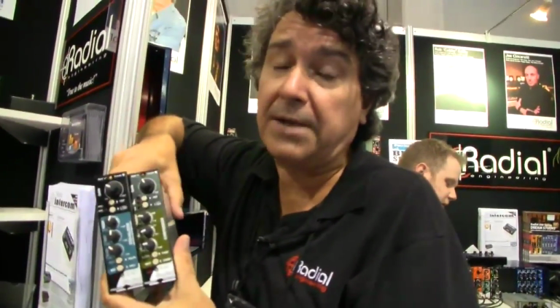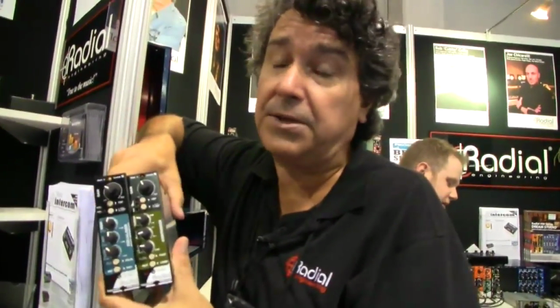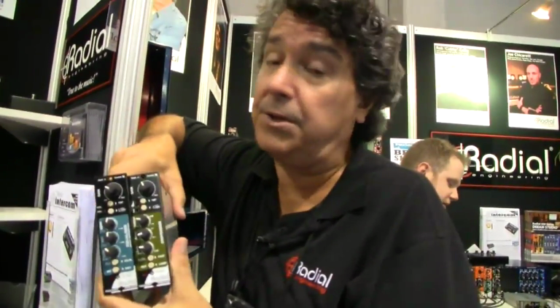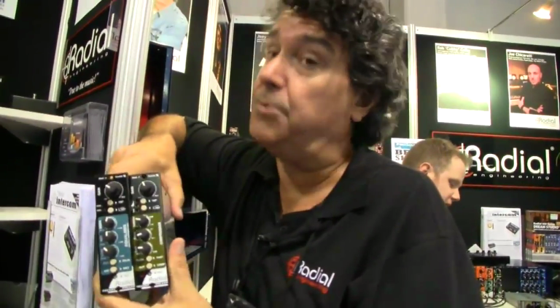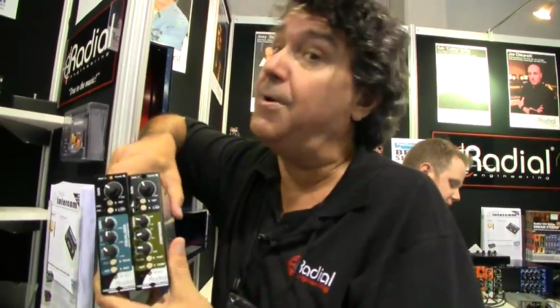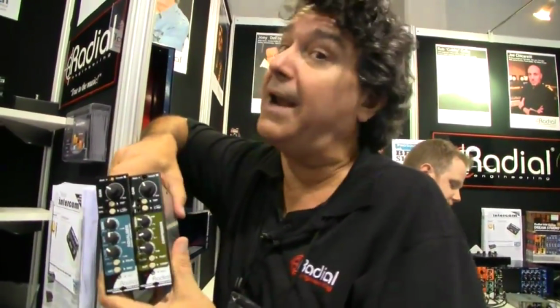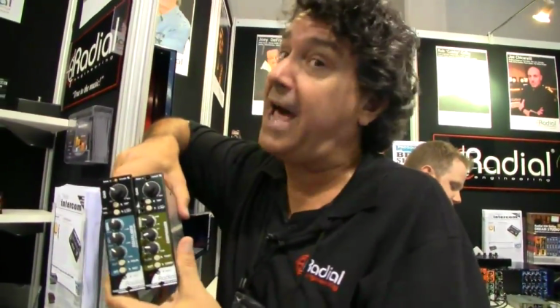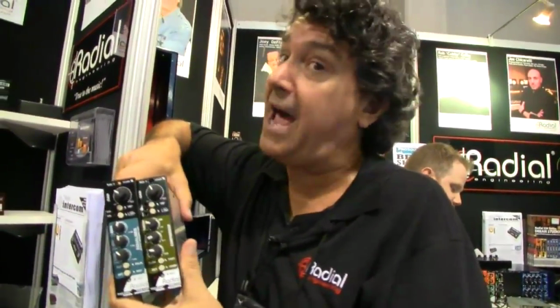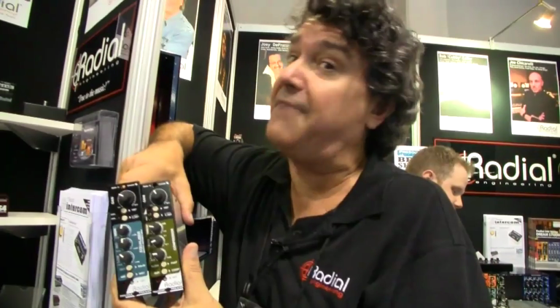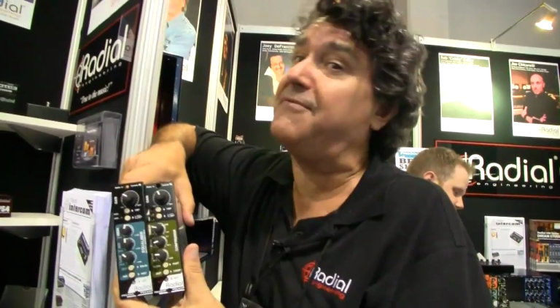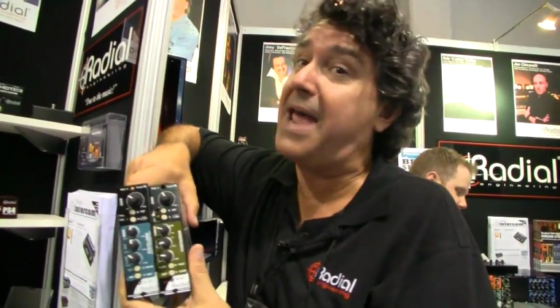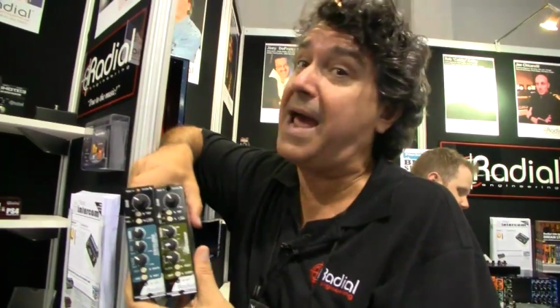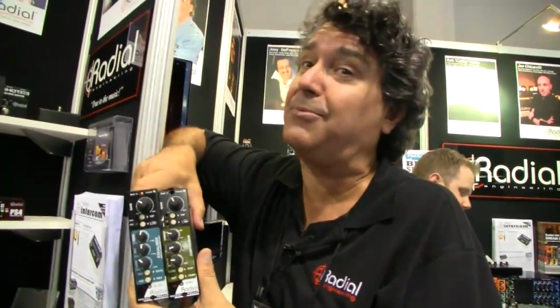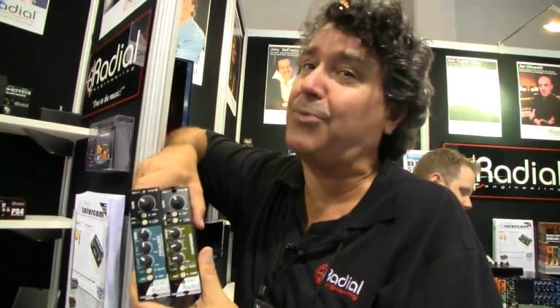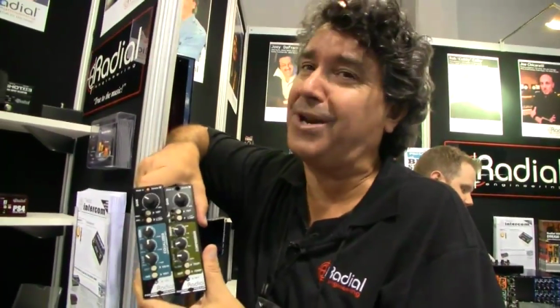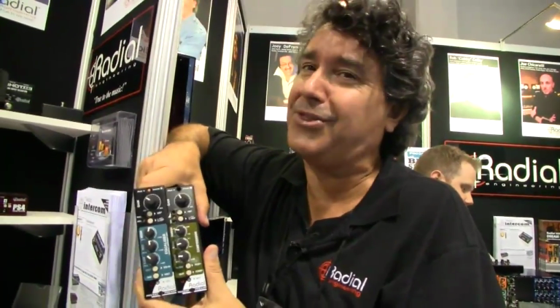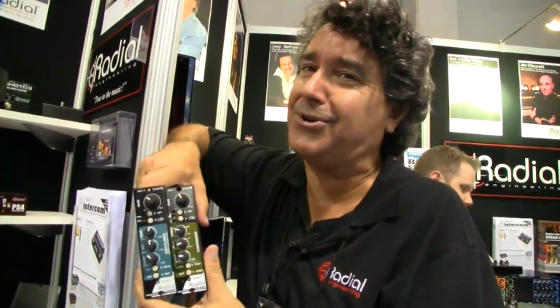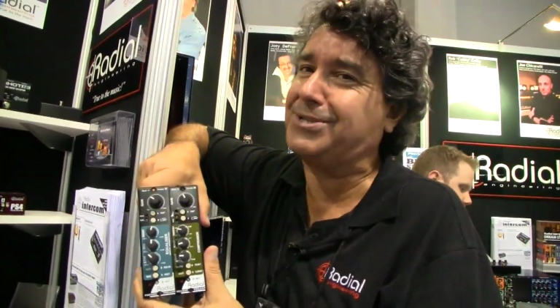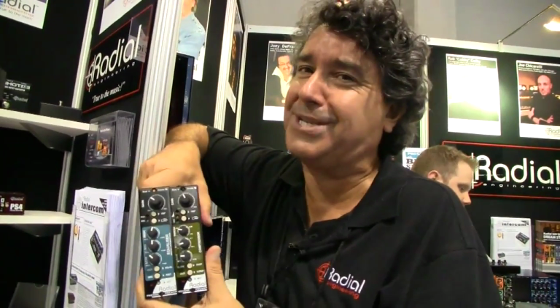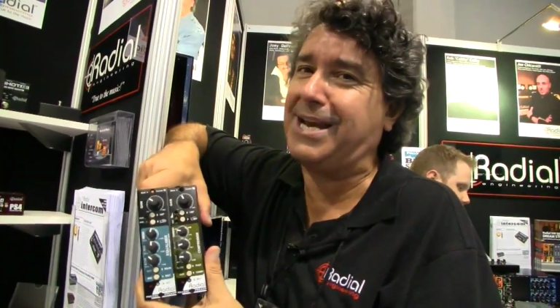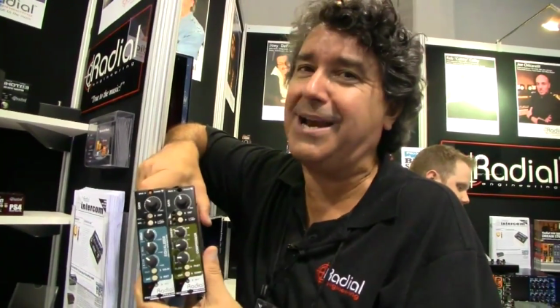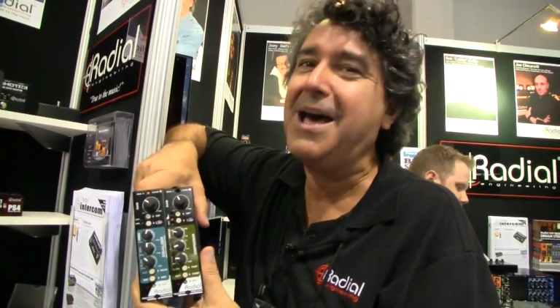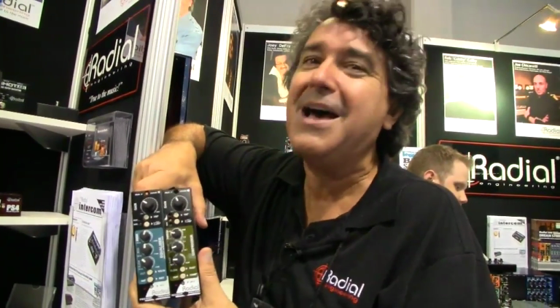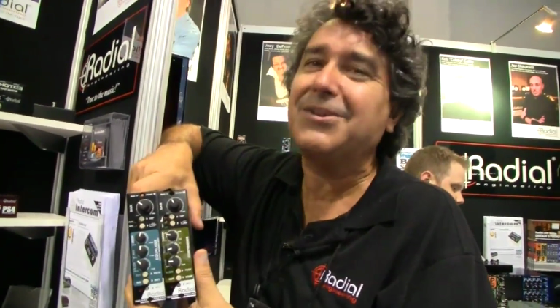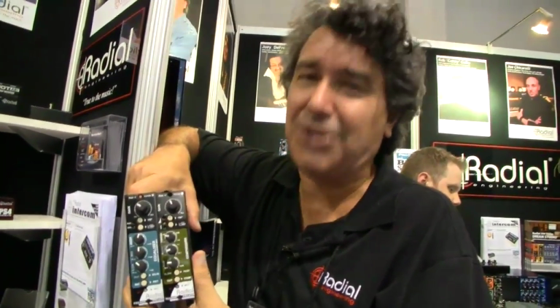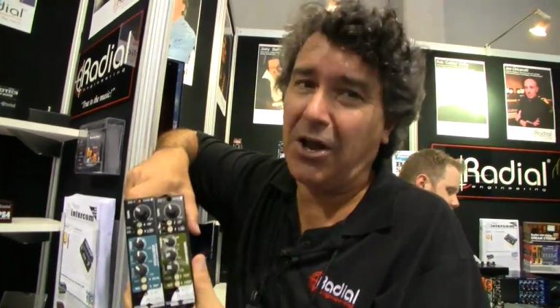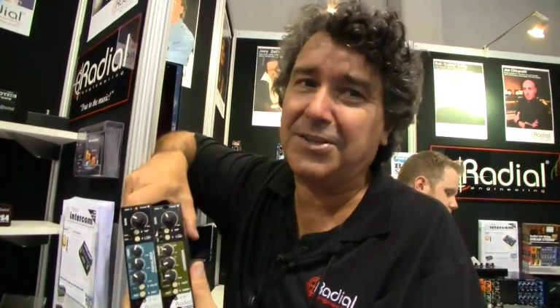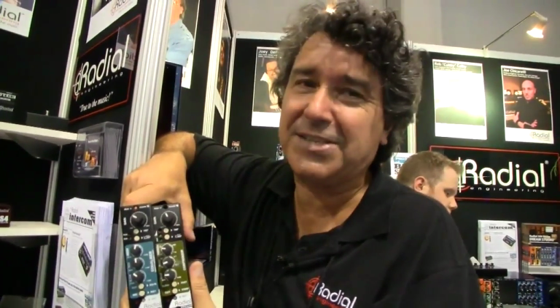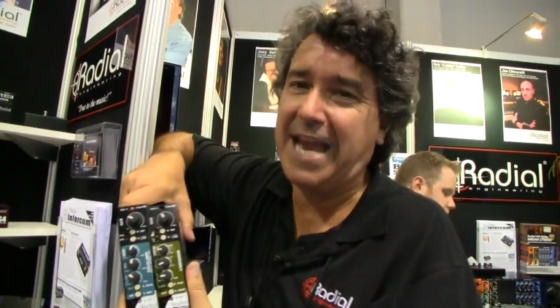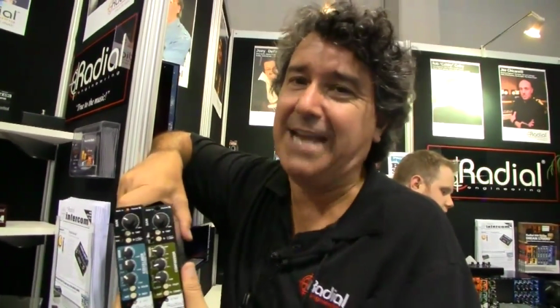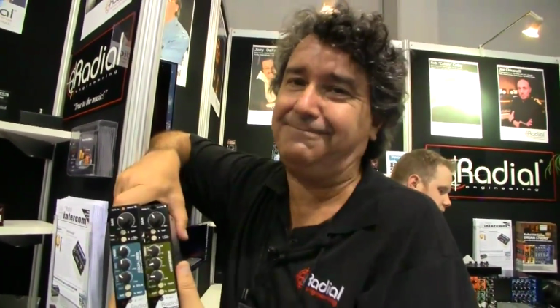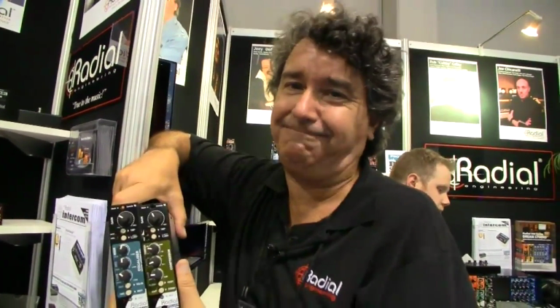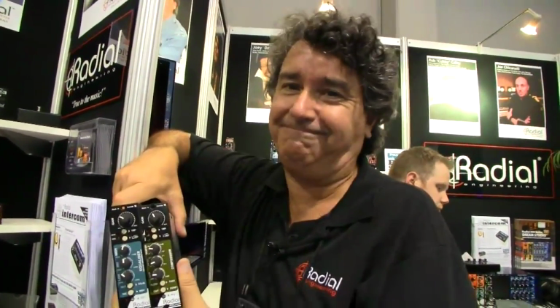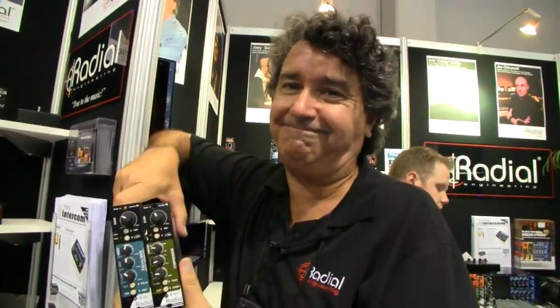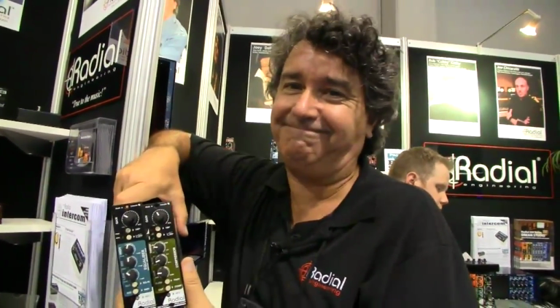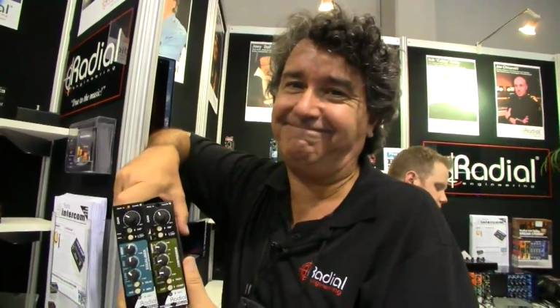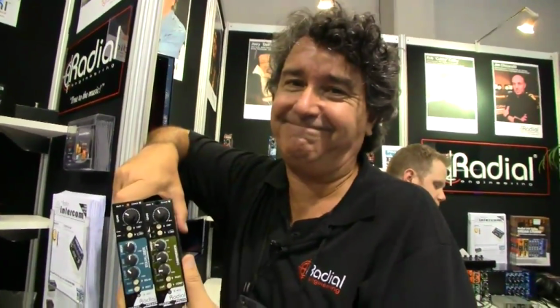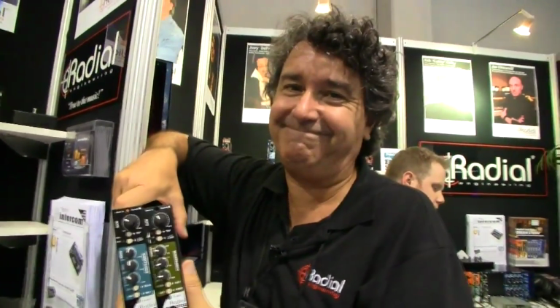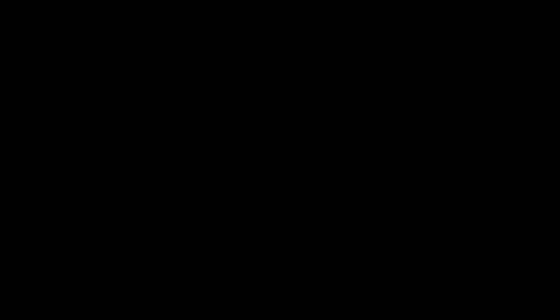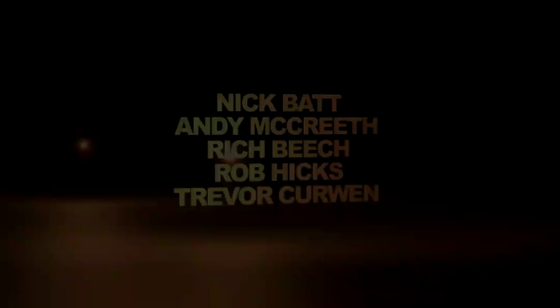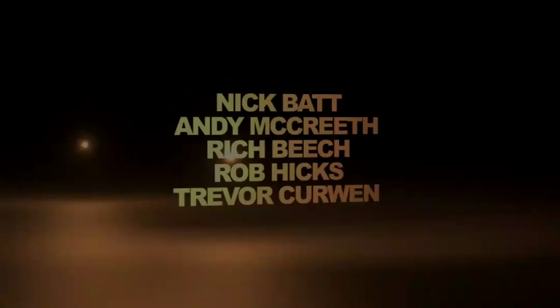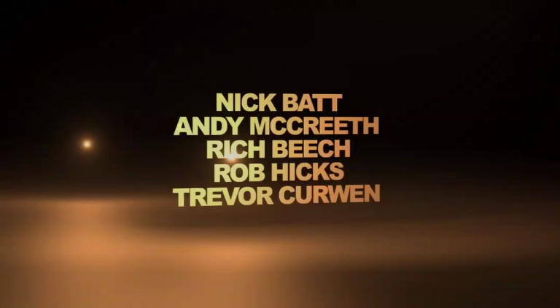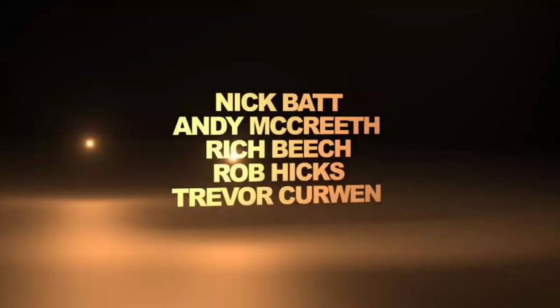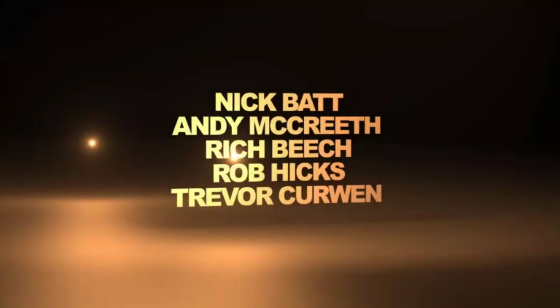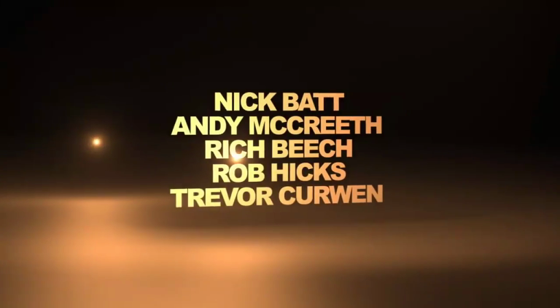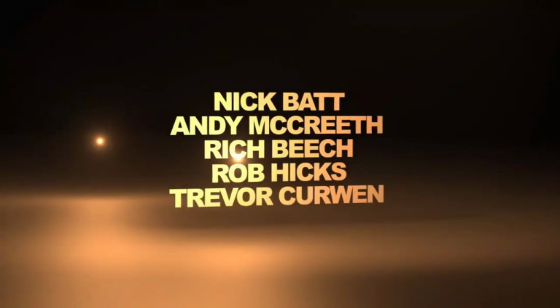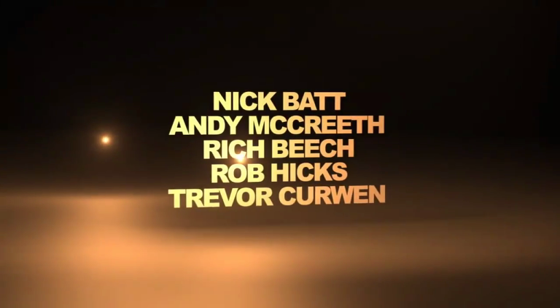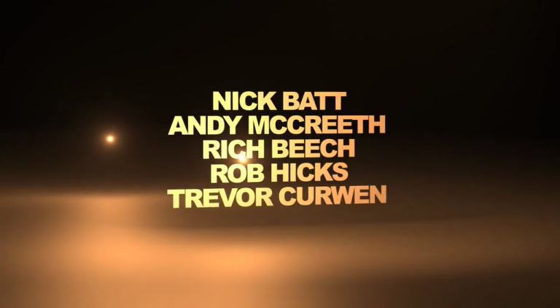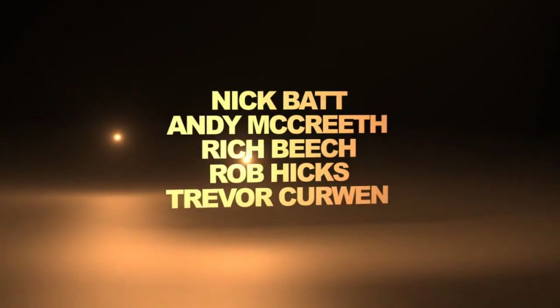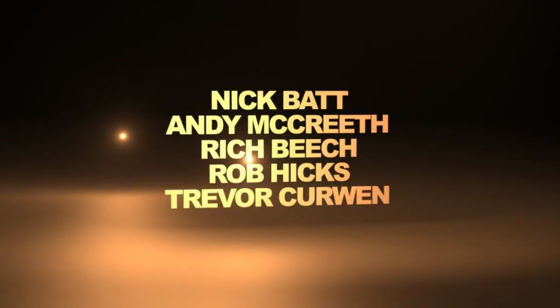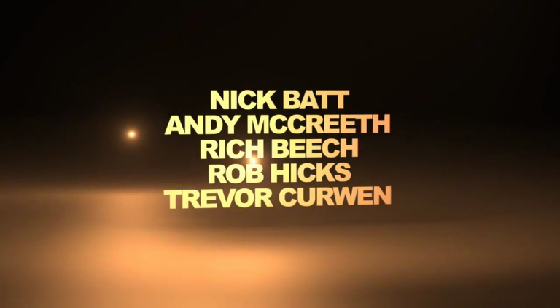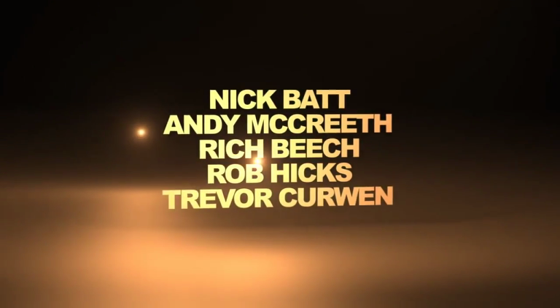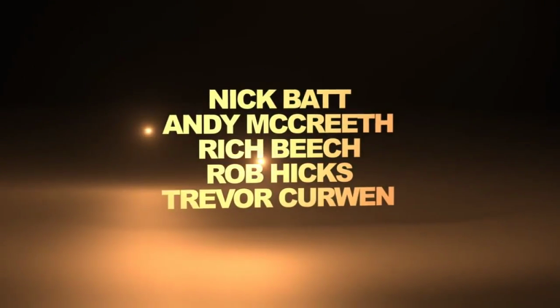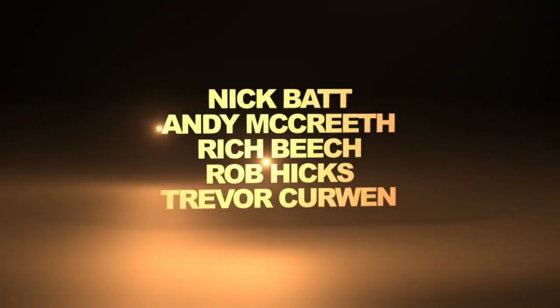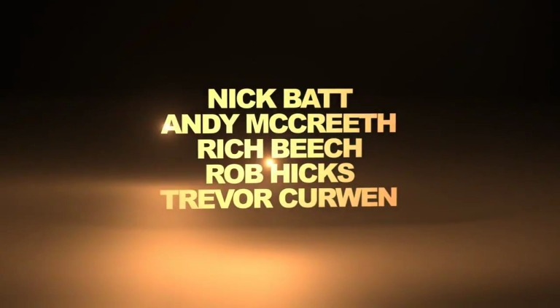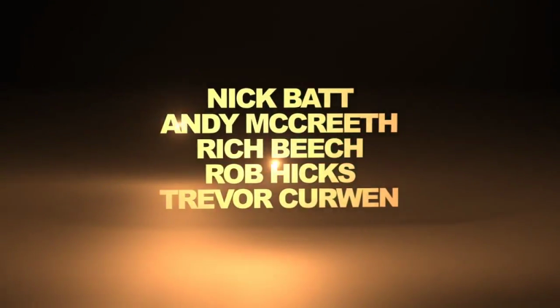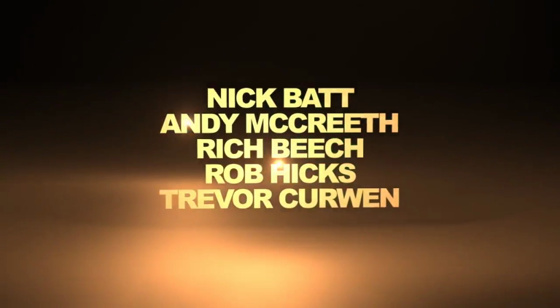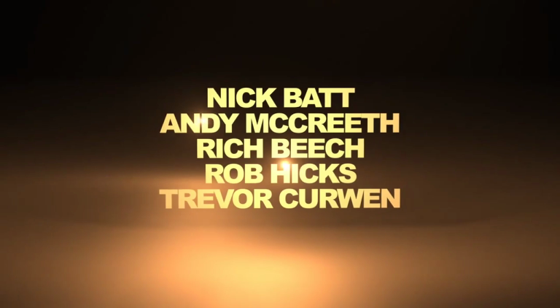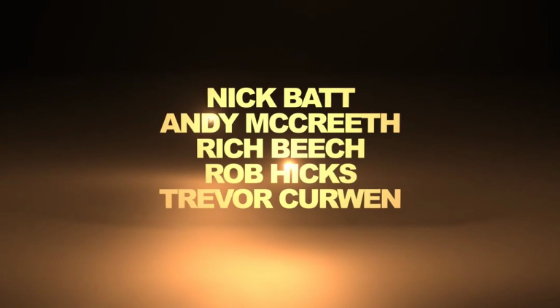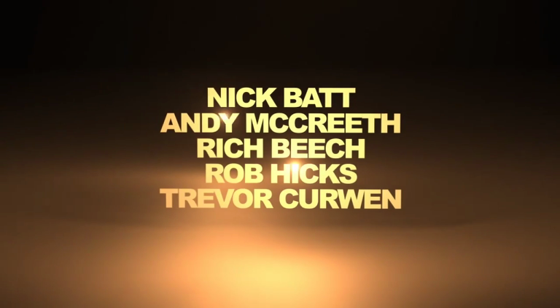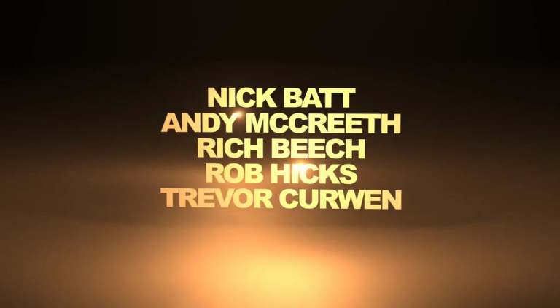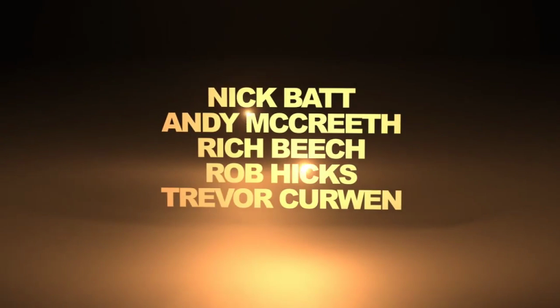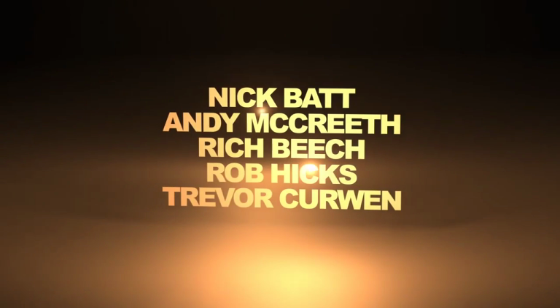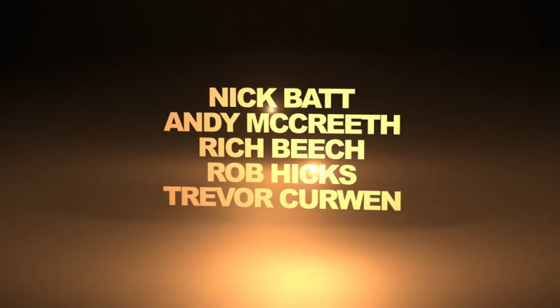Brought to you live from NAMM 2013. Solid State Logic — we'll see you in the next one.